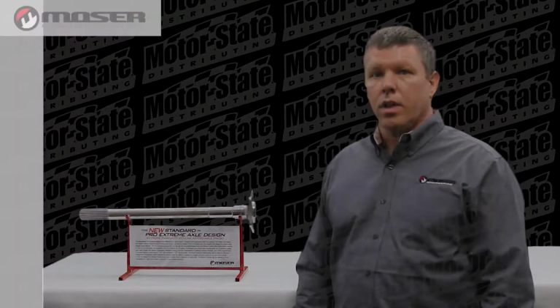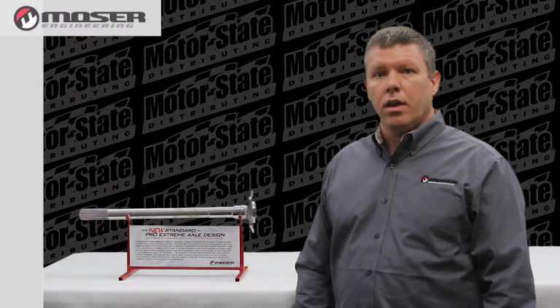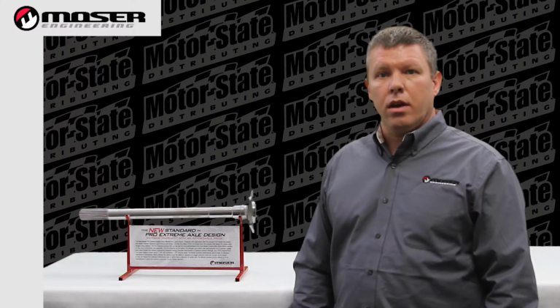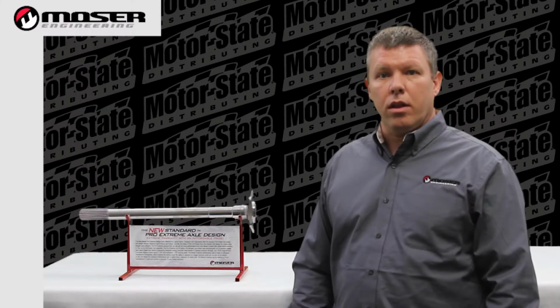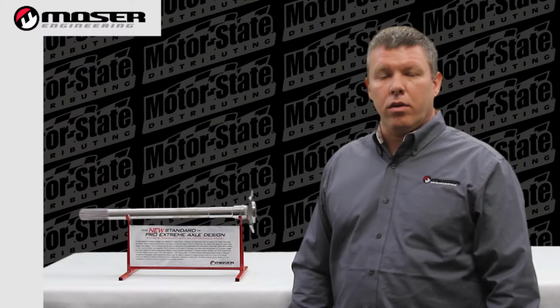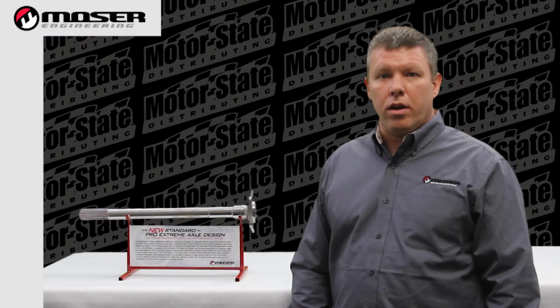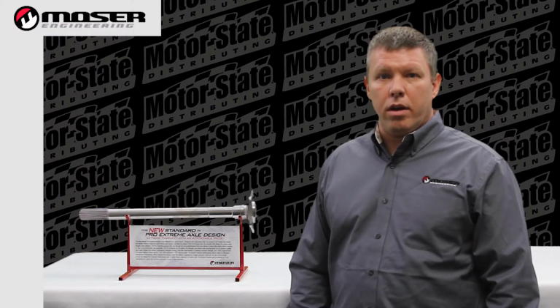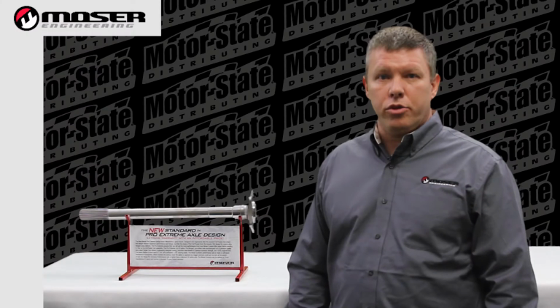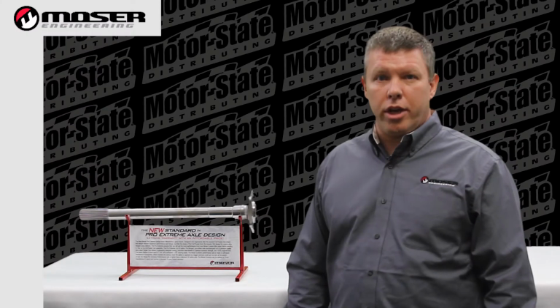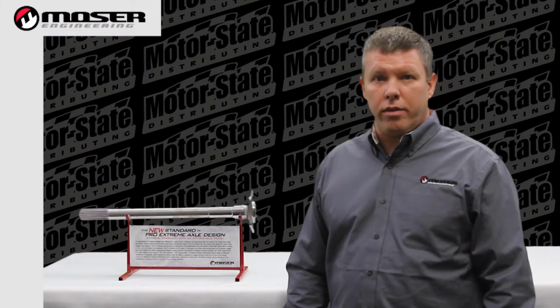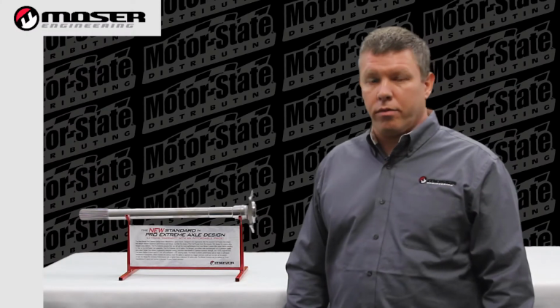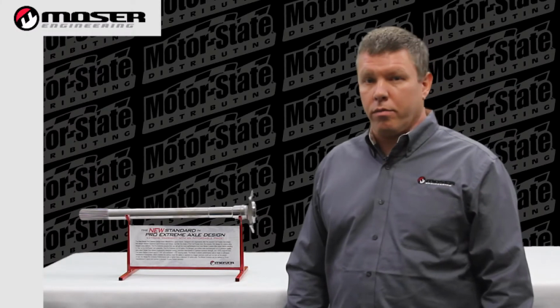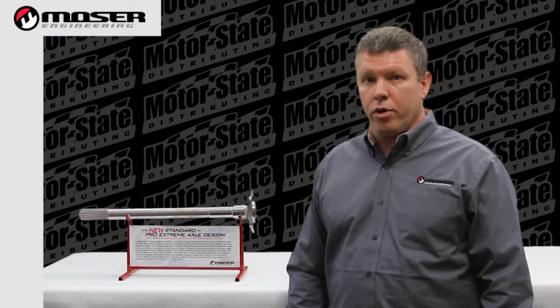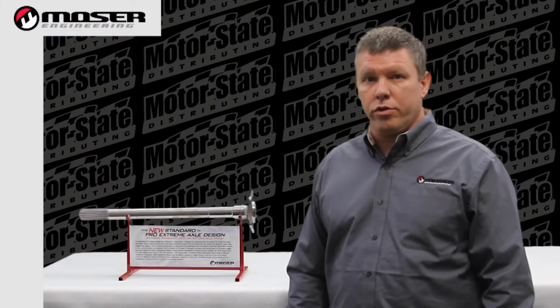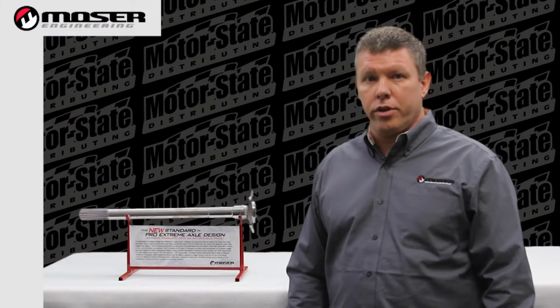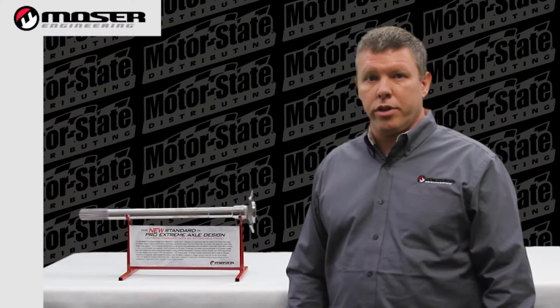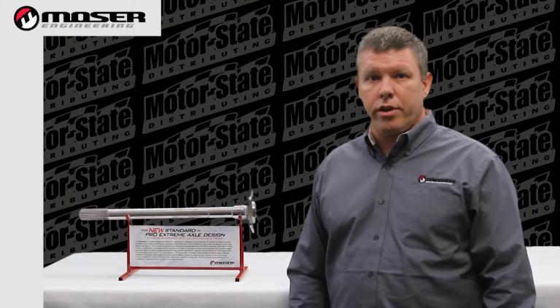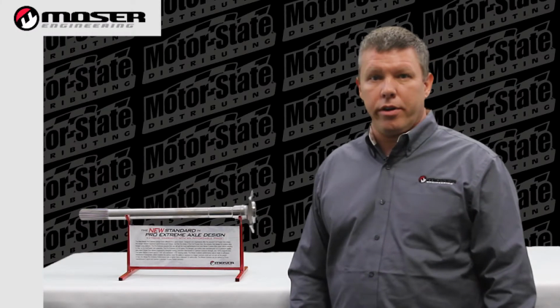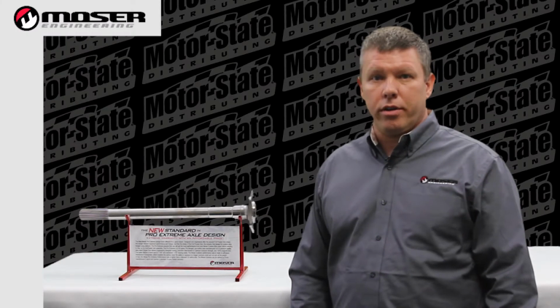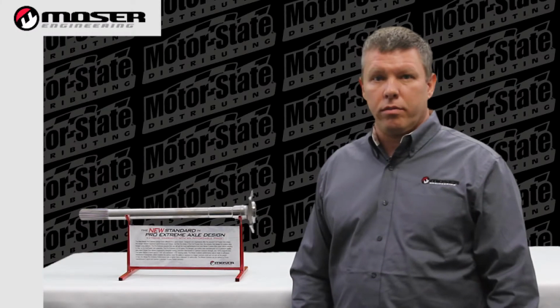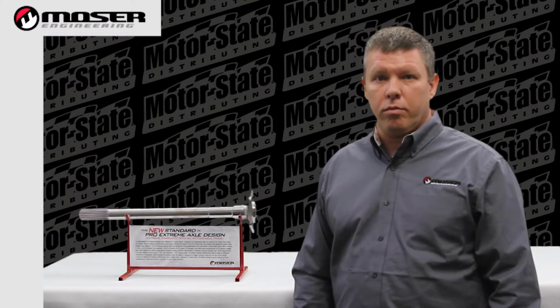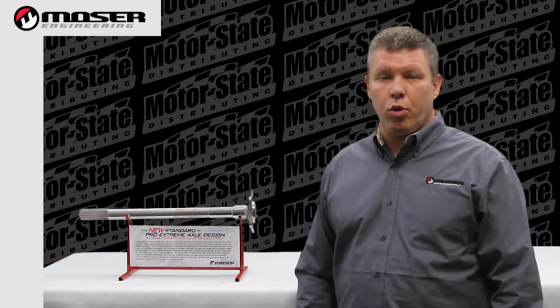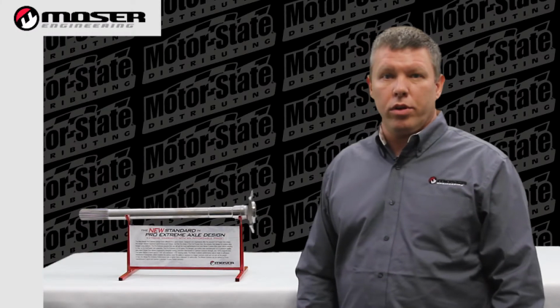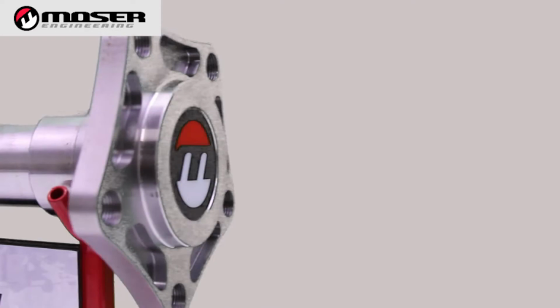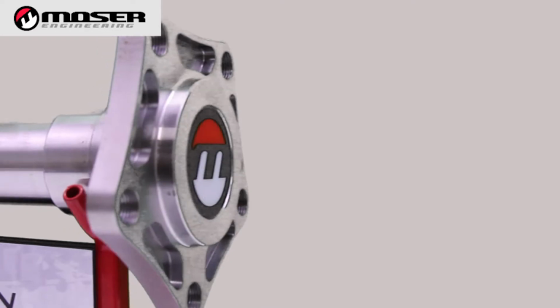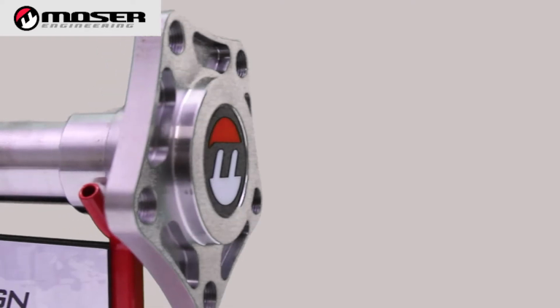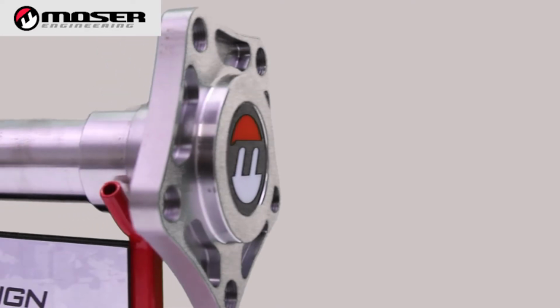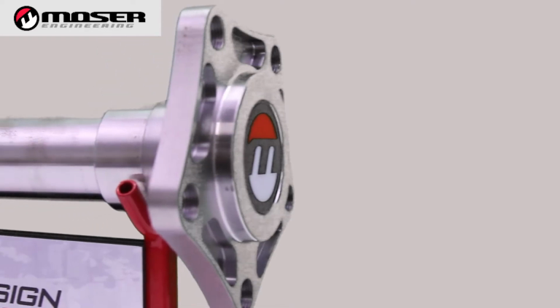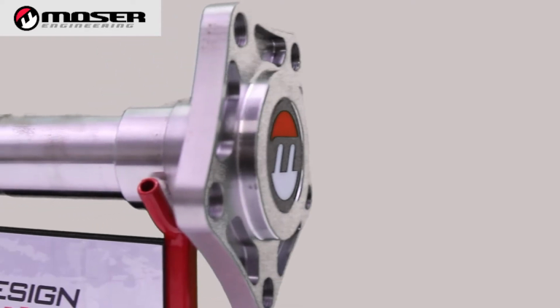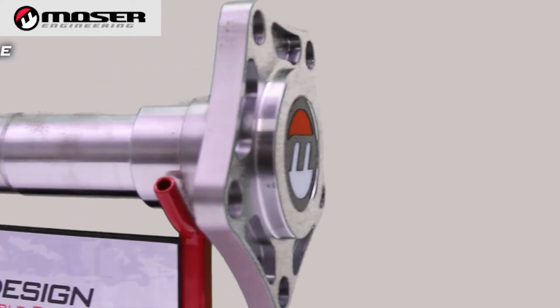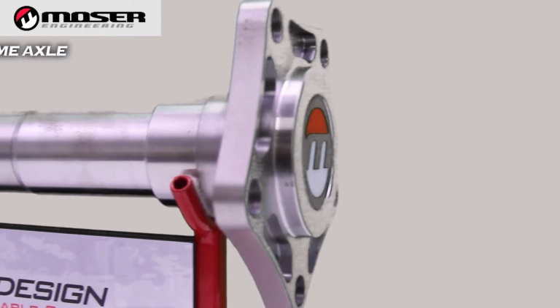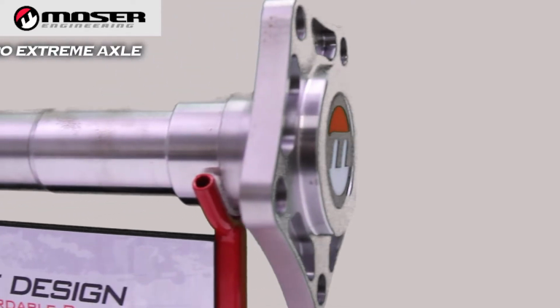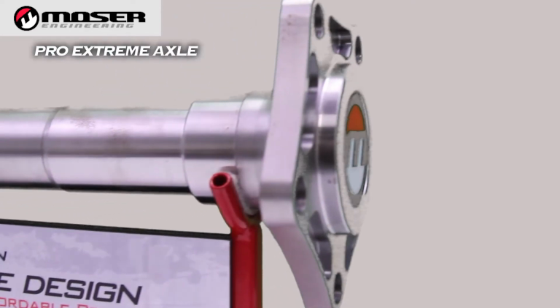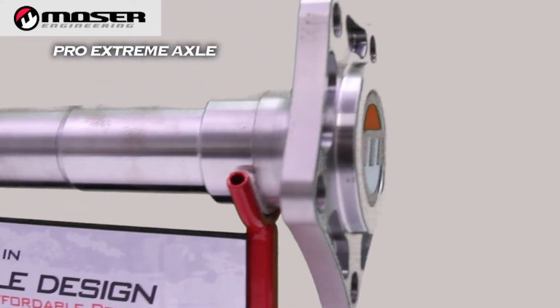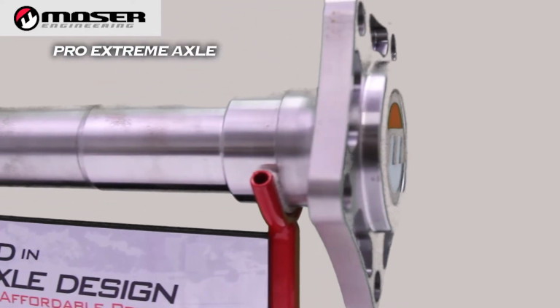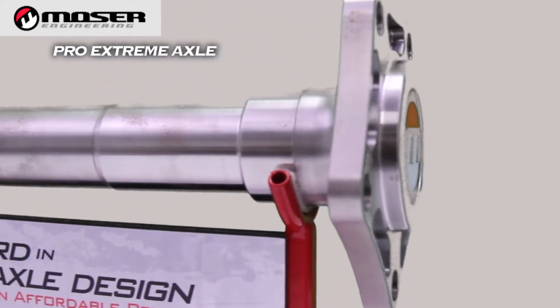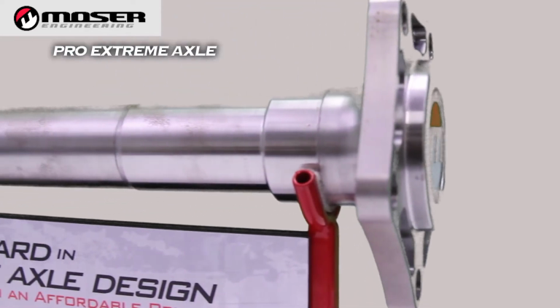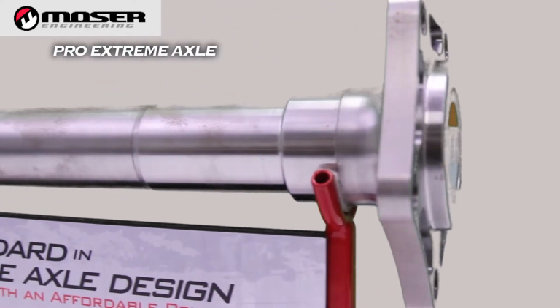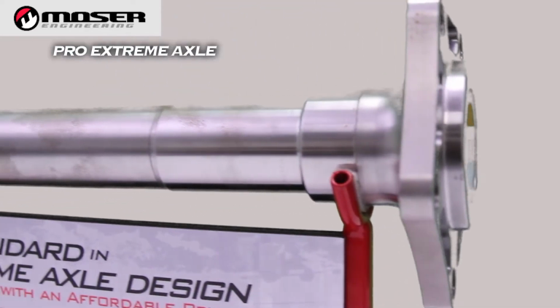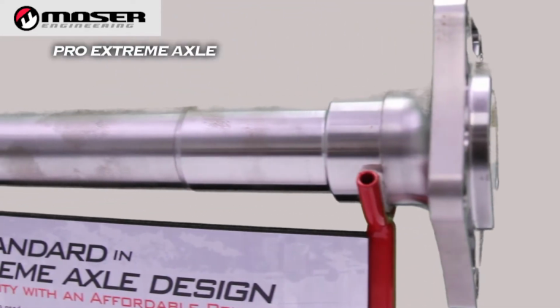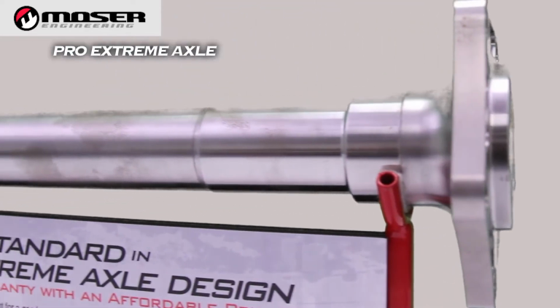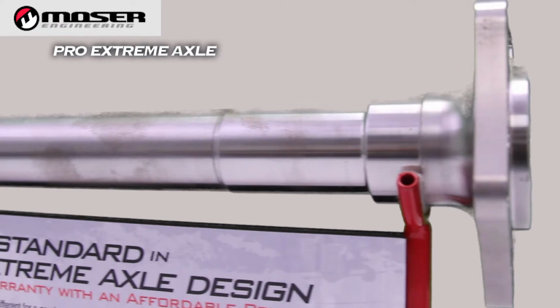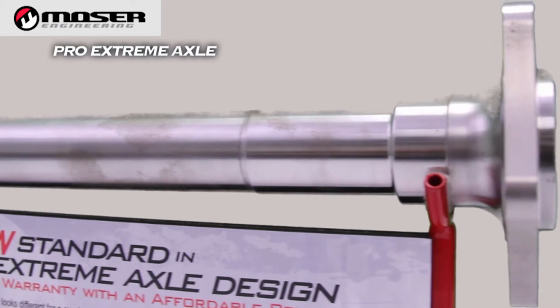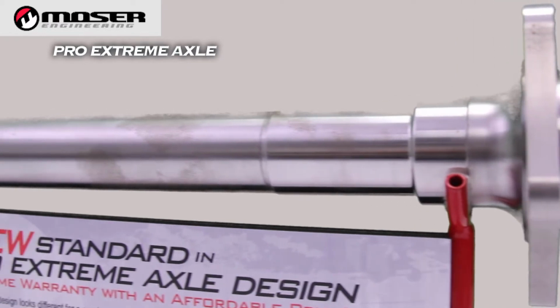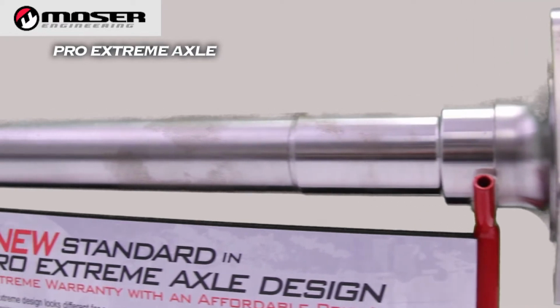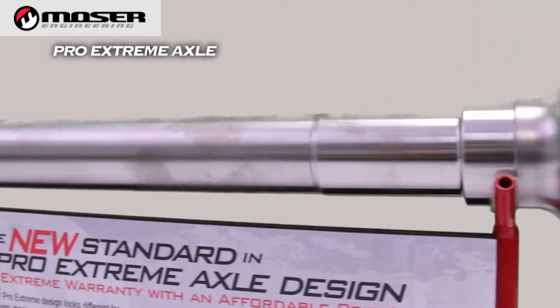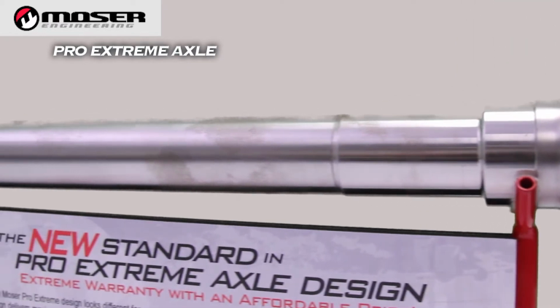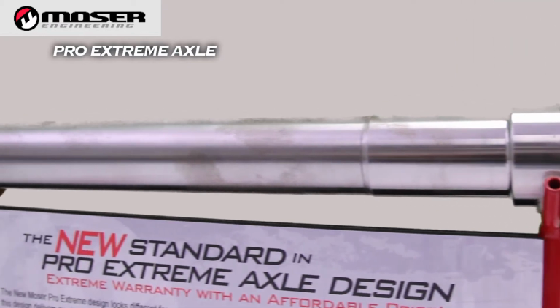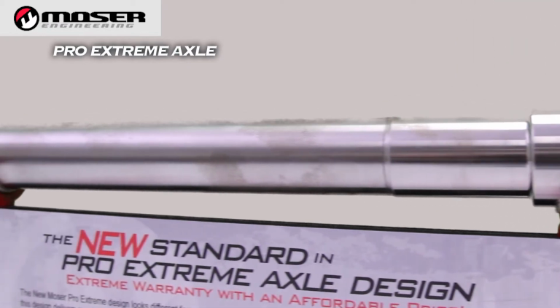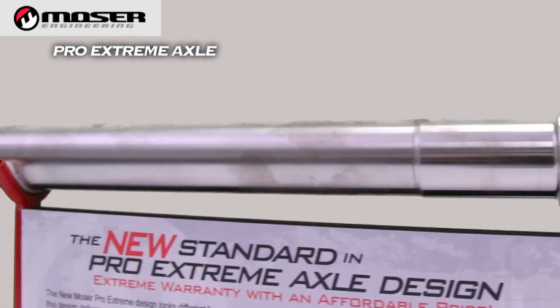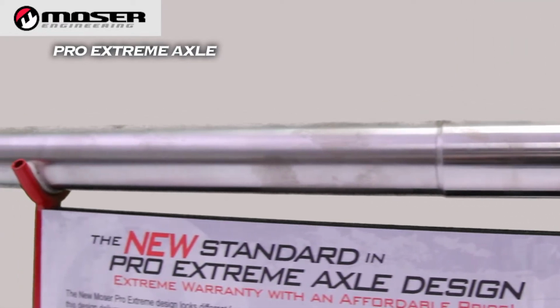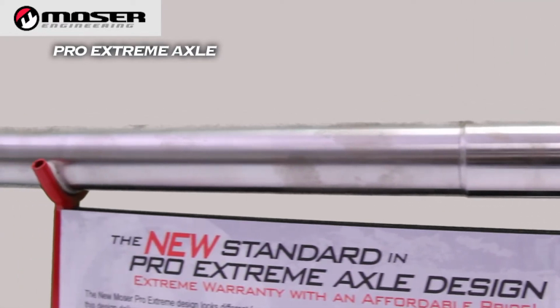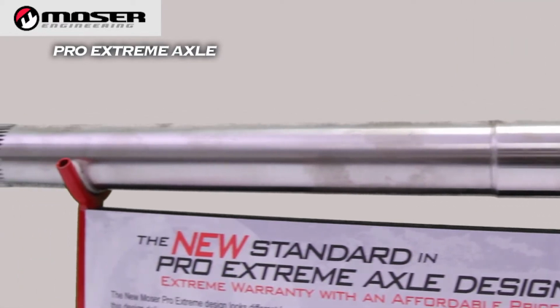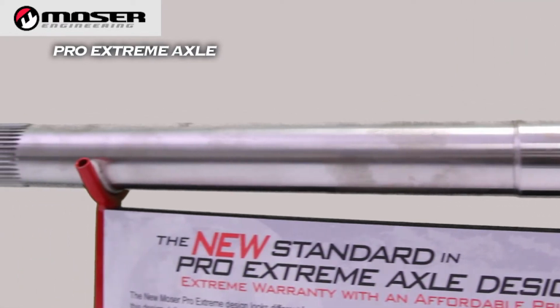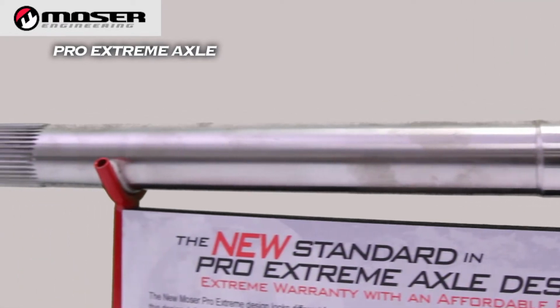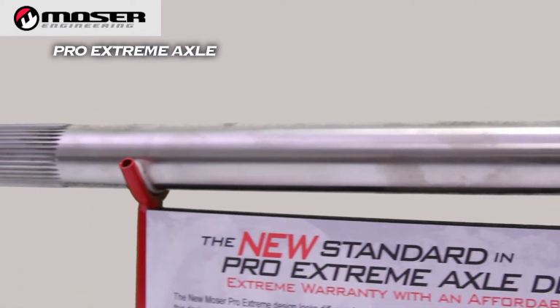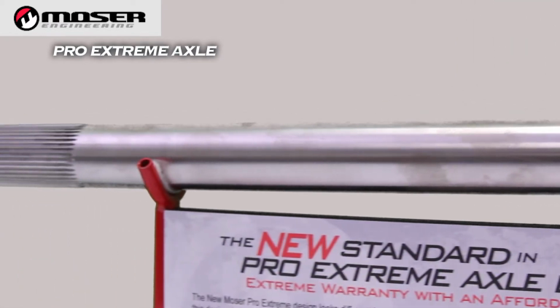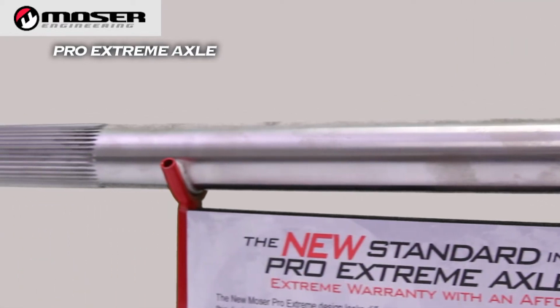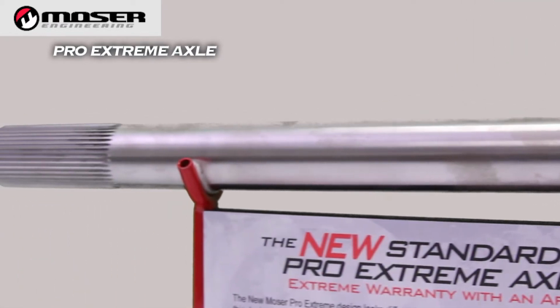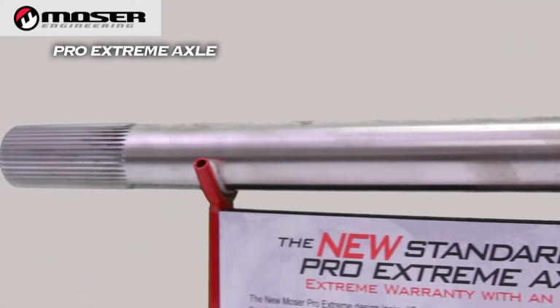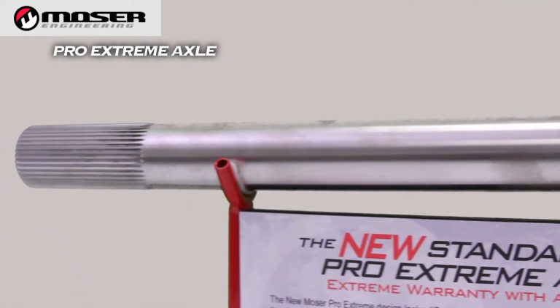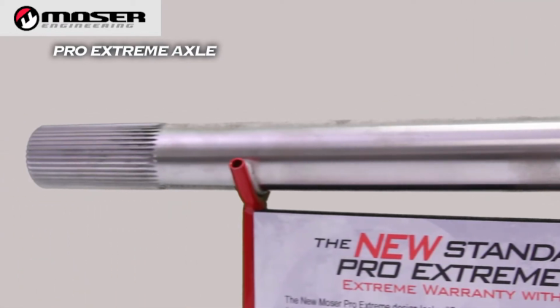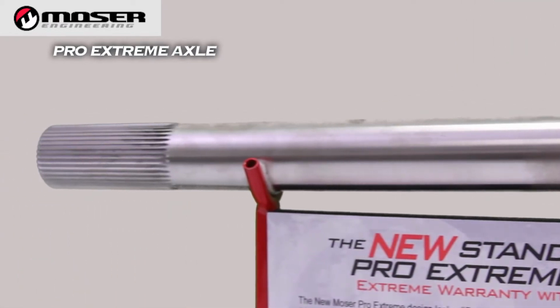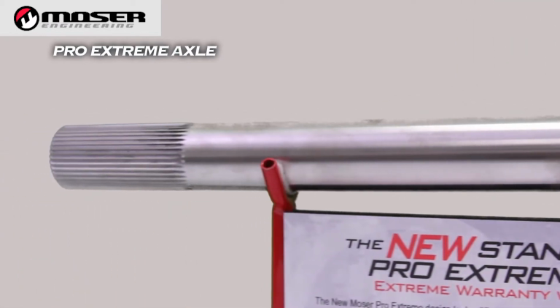Hello, I'm Shane from Mosier Engineering in Portland, Indiana. I'm here to show you the new Pro Xtreme axle design we came out with this year.